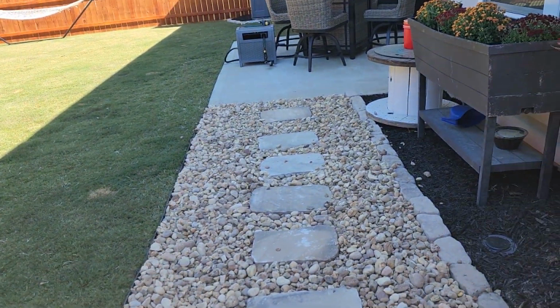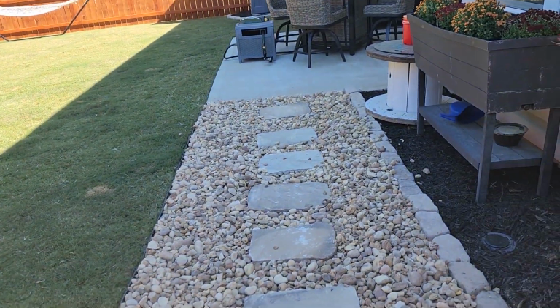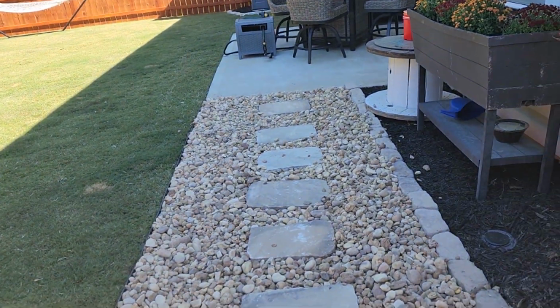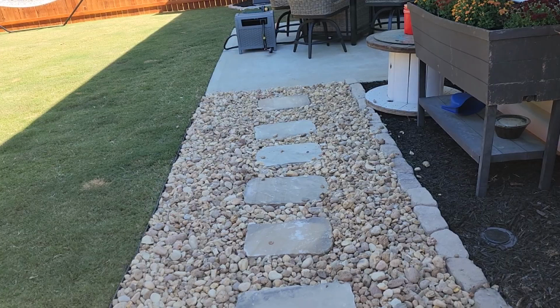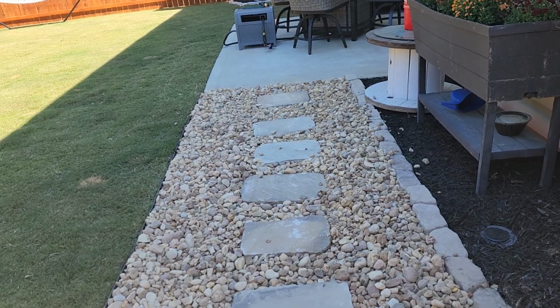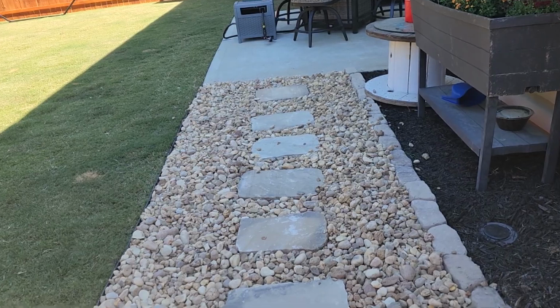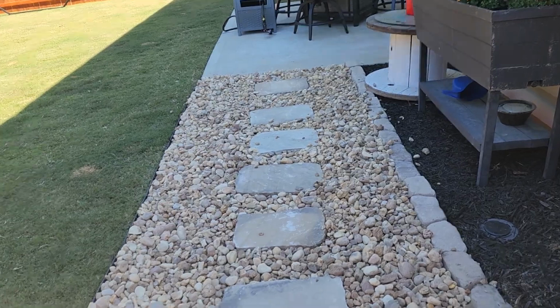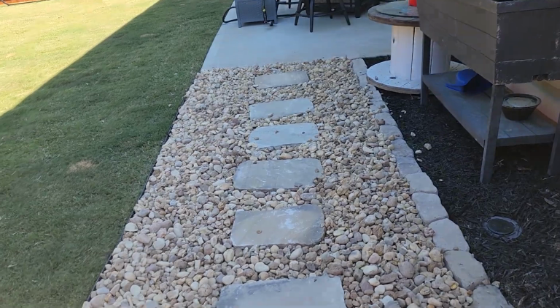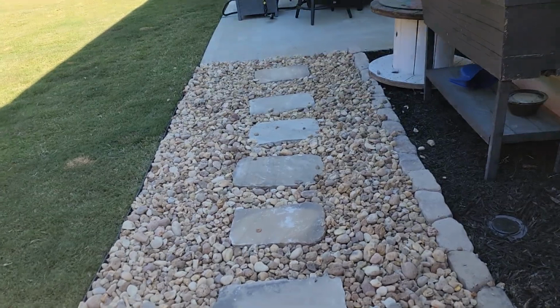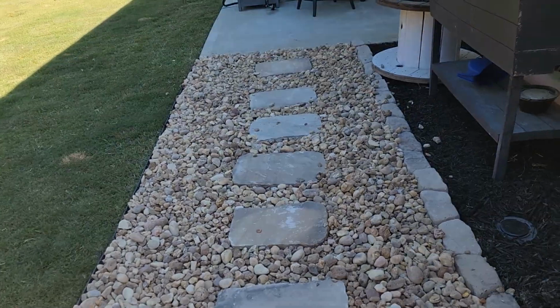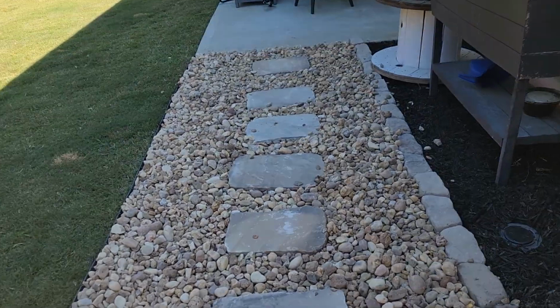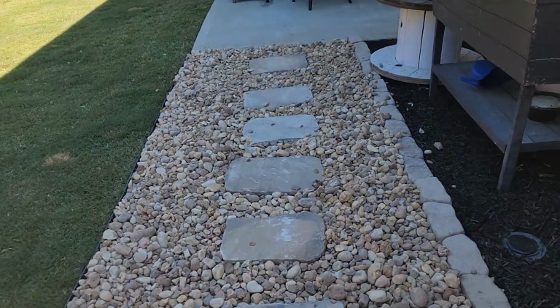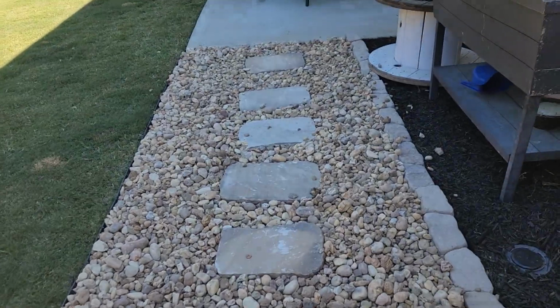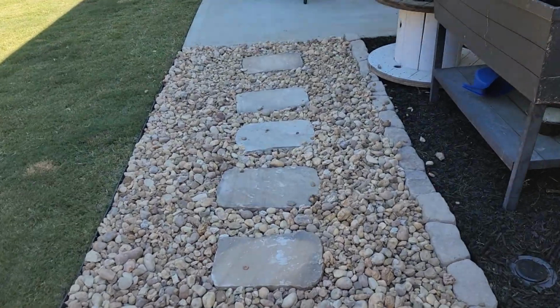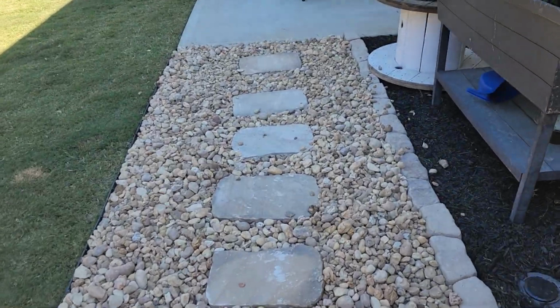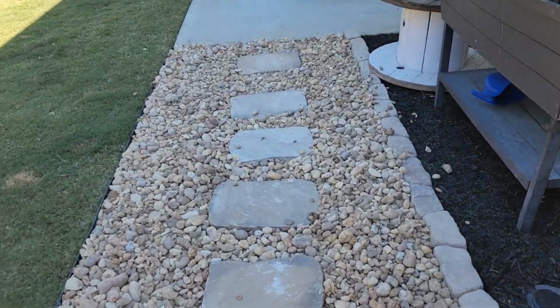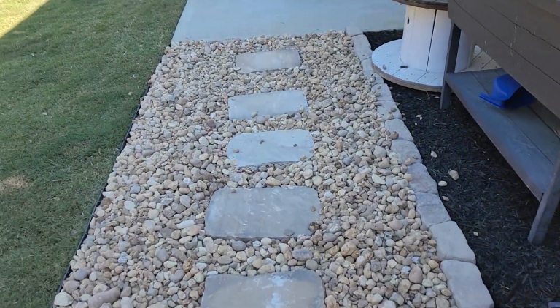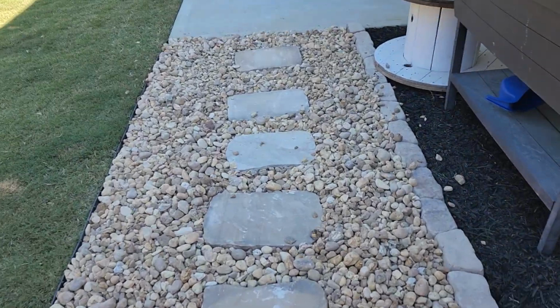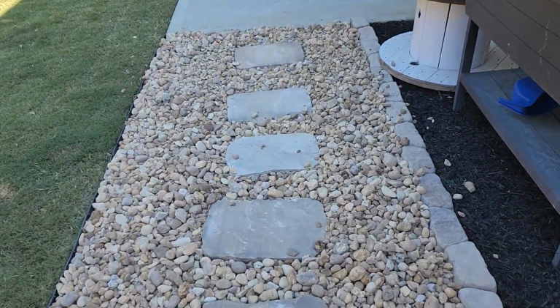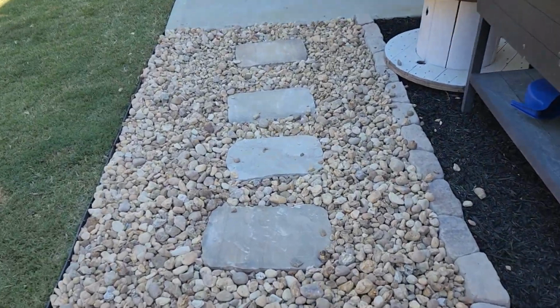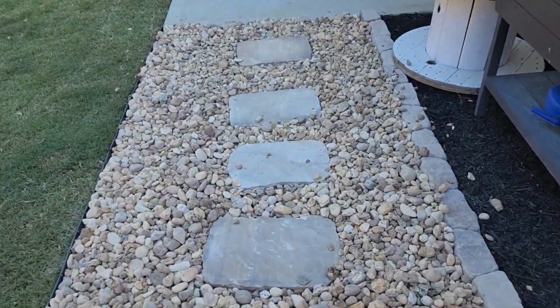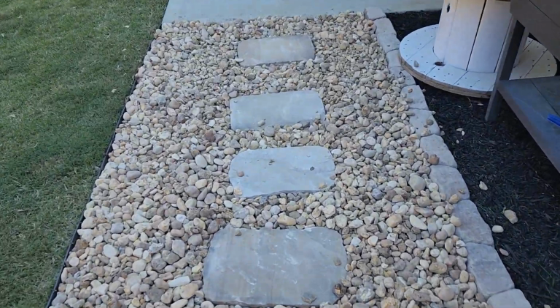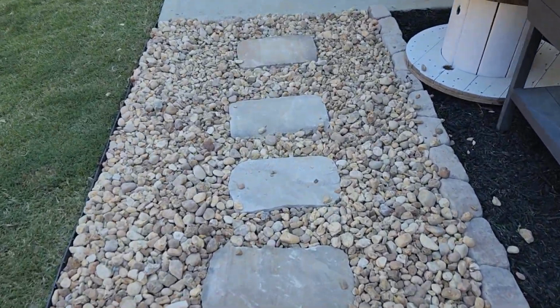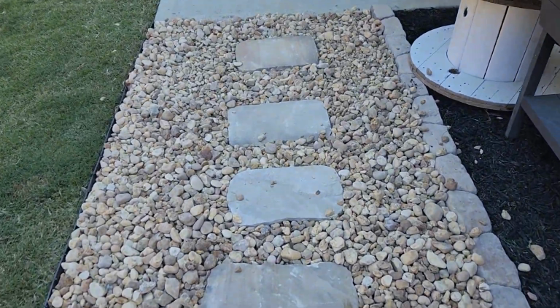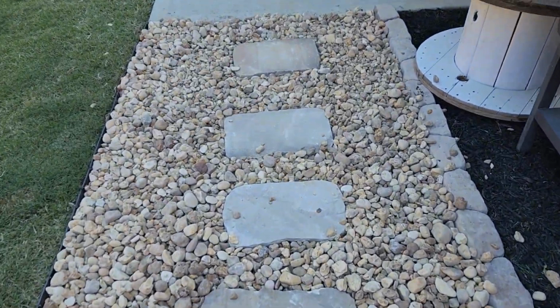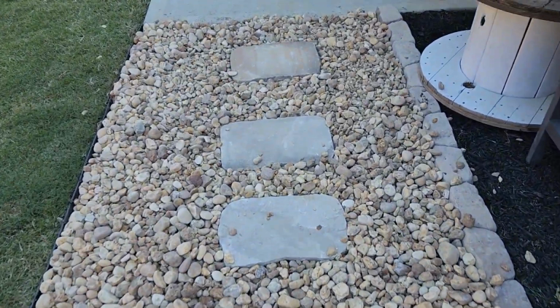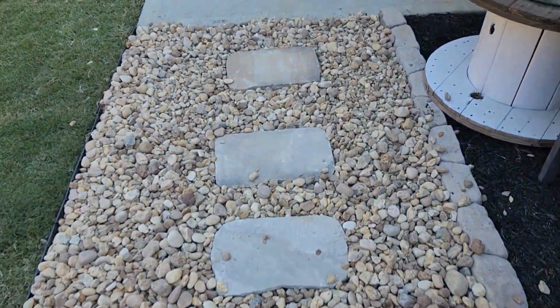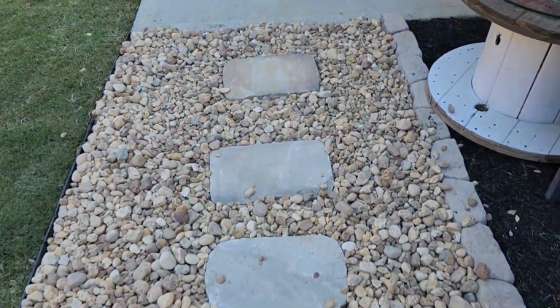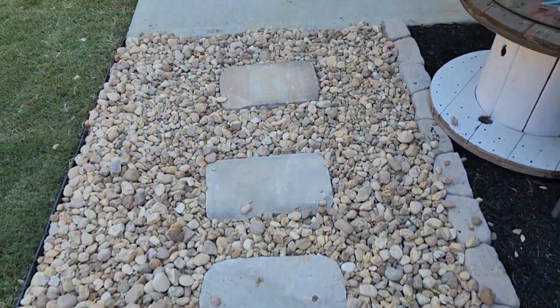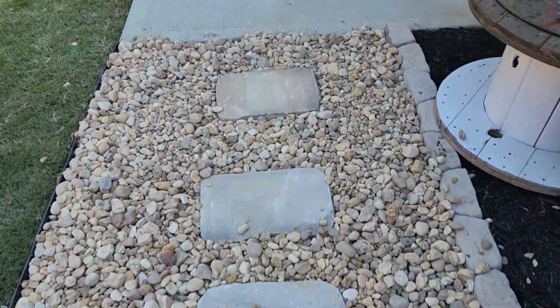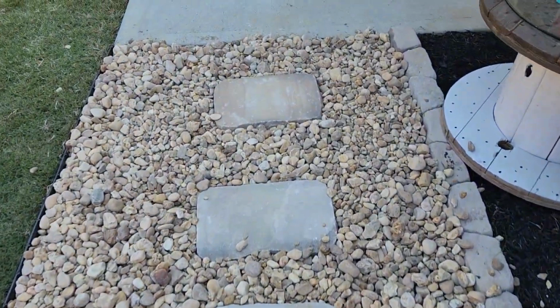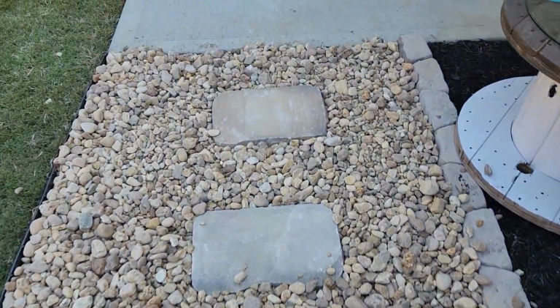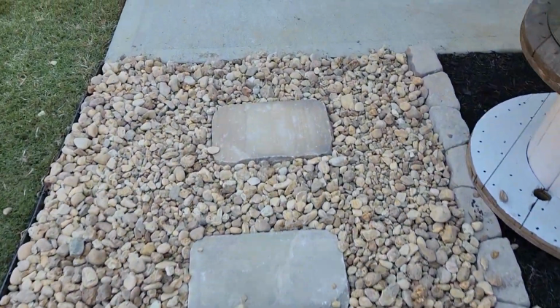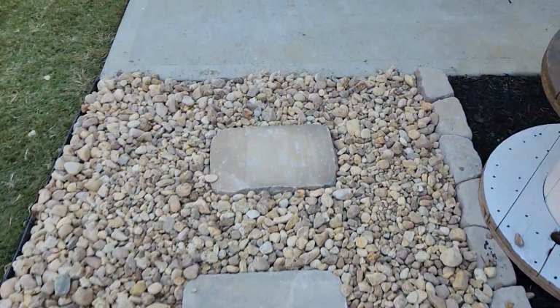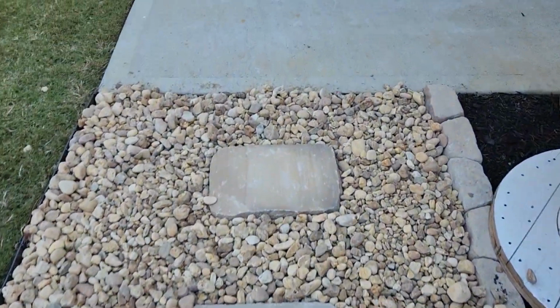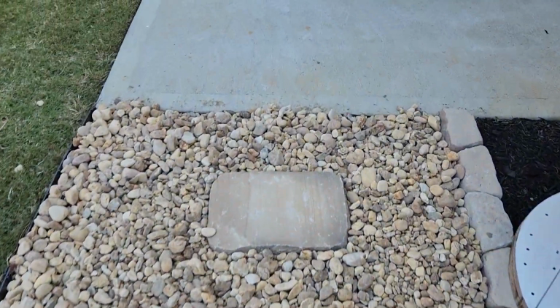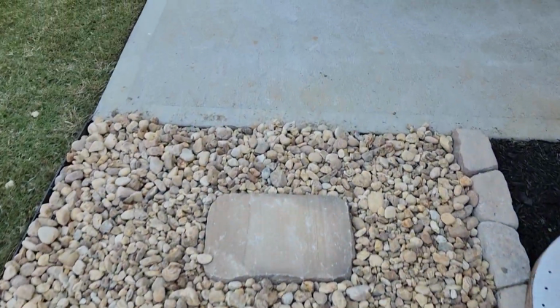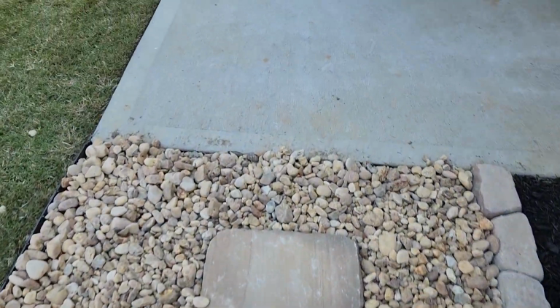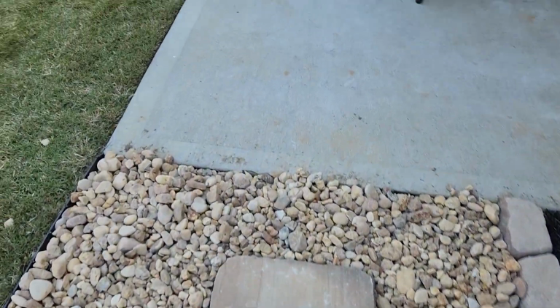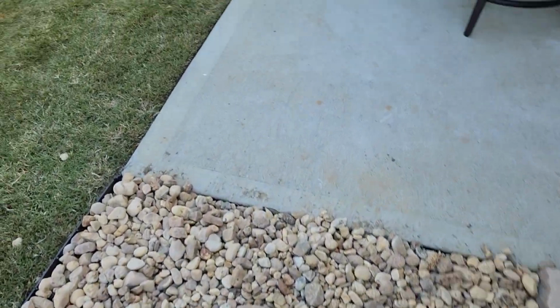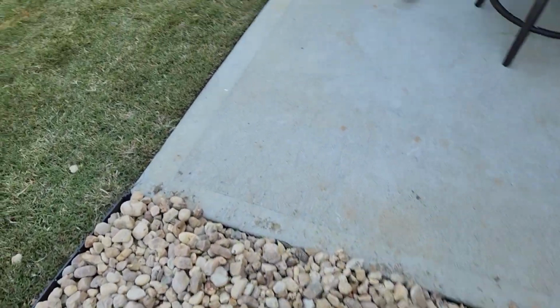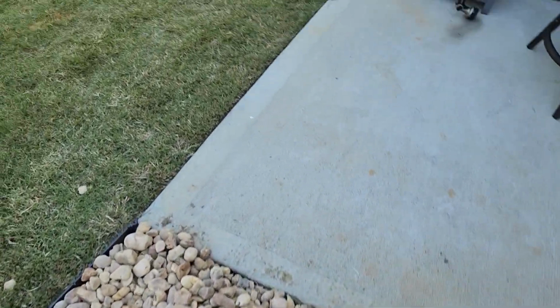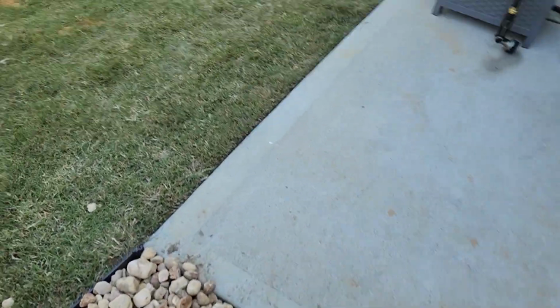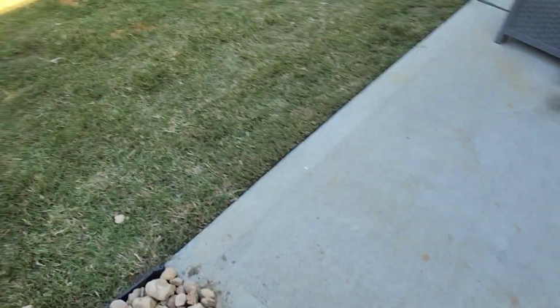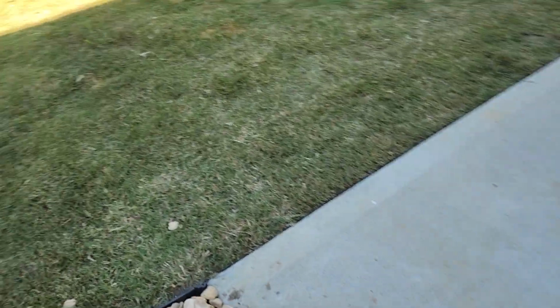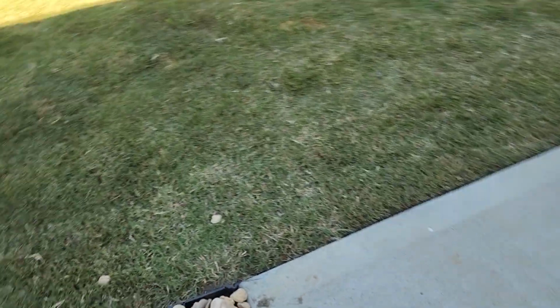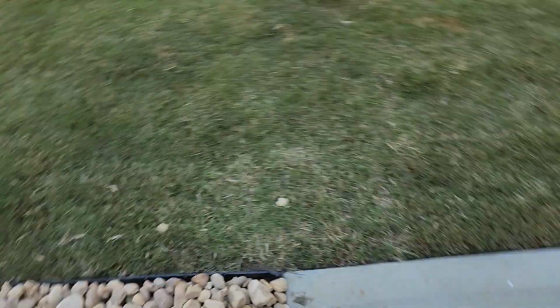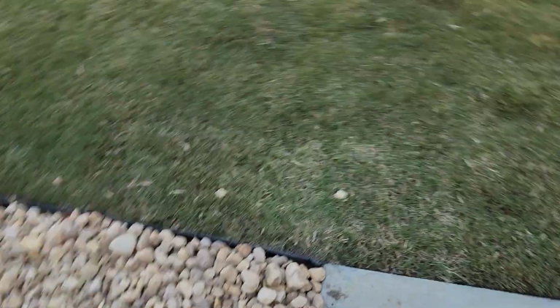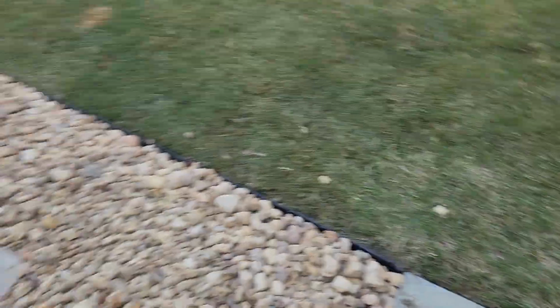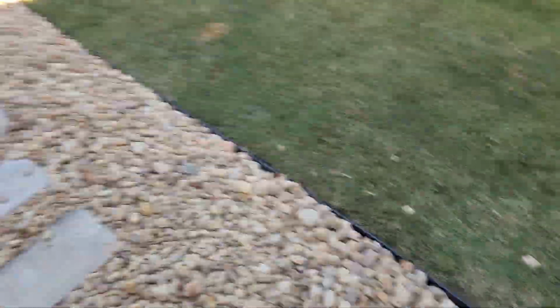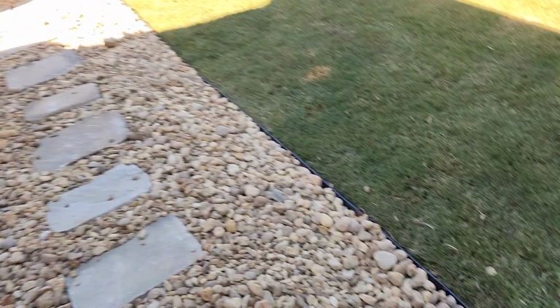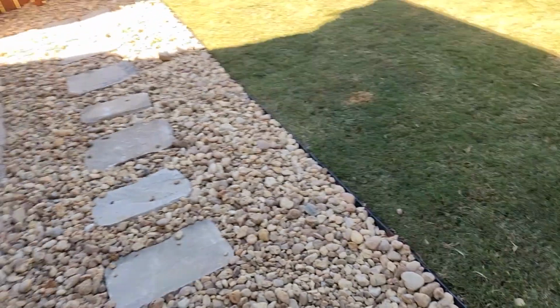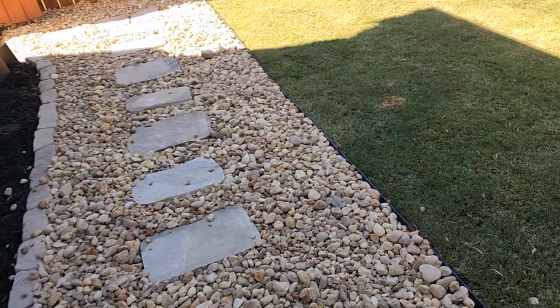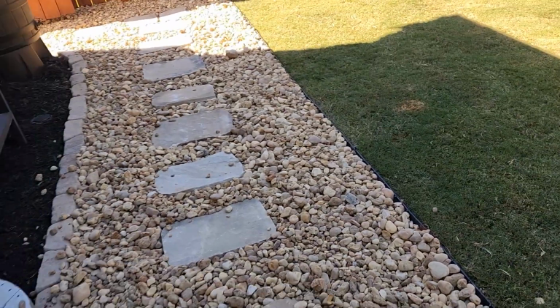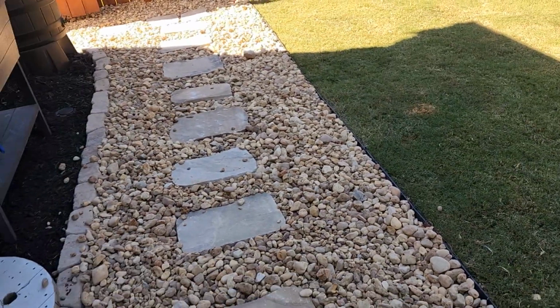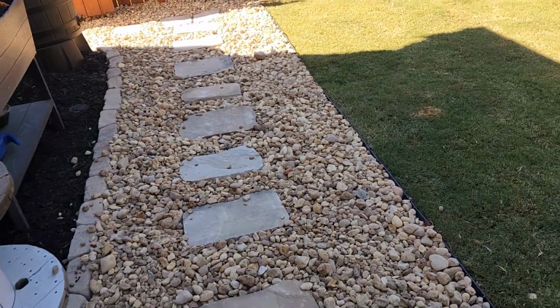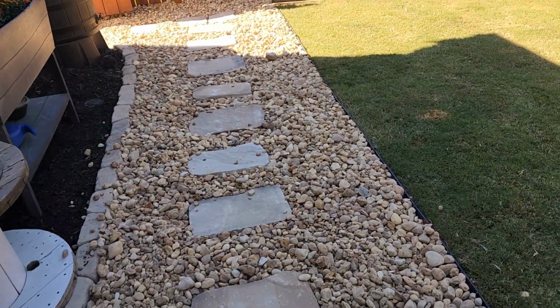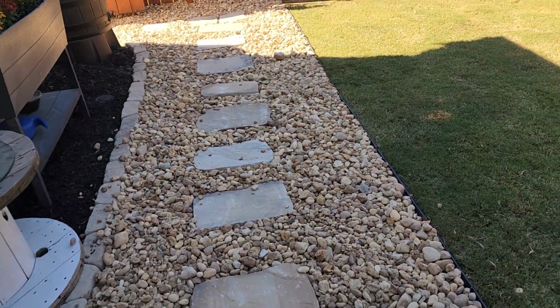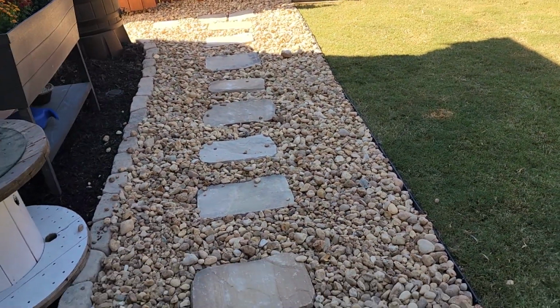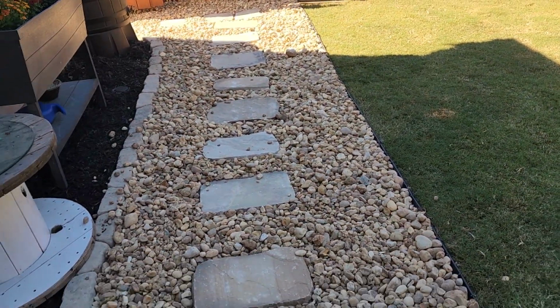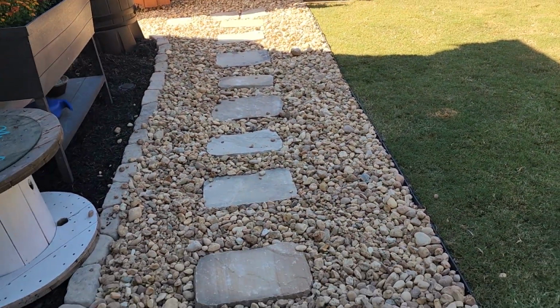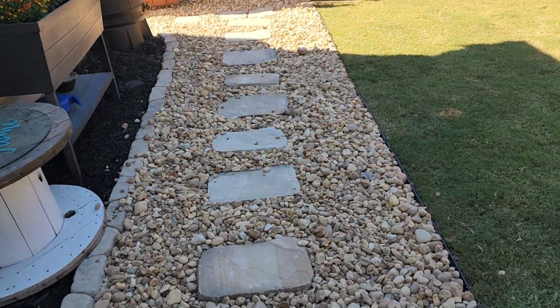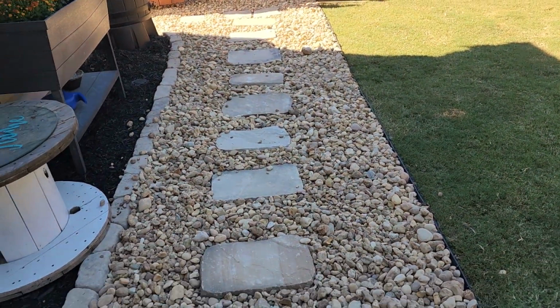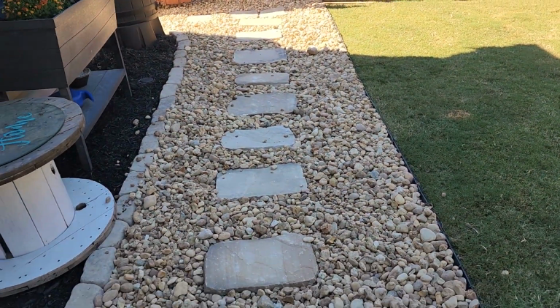These are just some of the ways in which we continue to help our customers each and every day with the amazing outdoor landscape transformation that we provide.